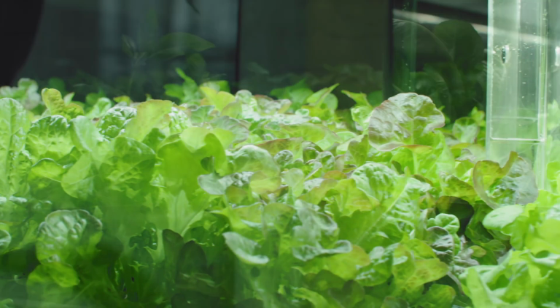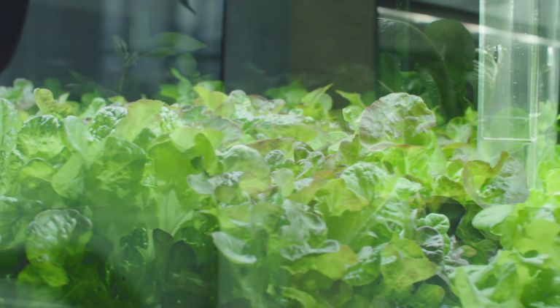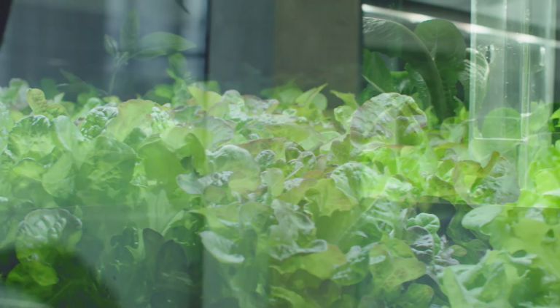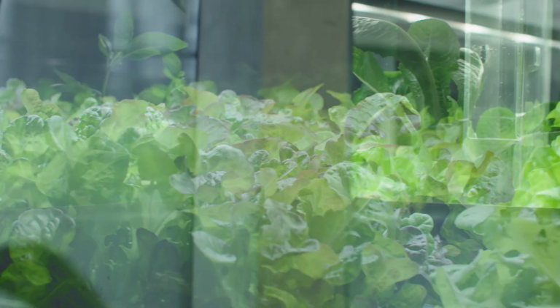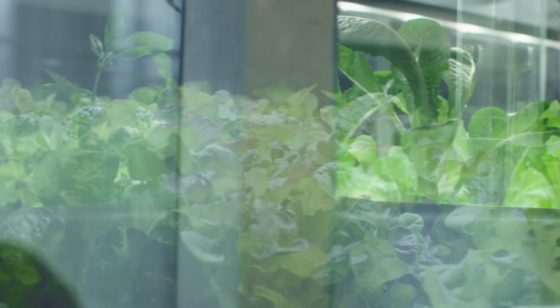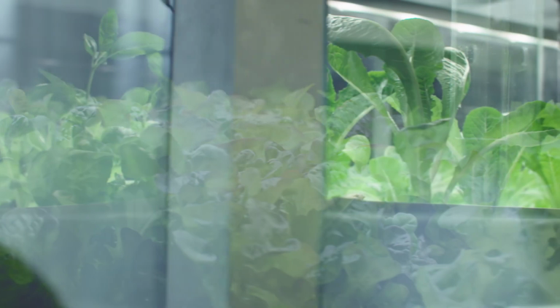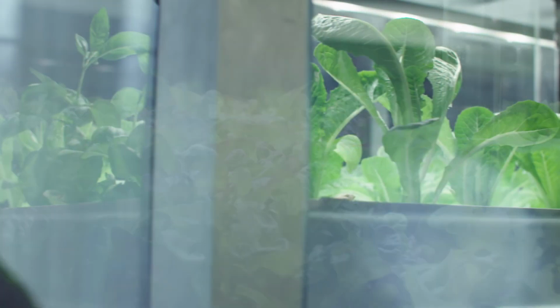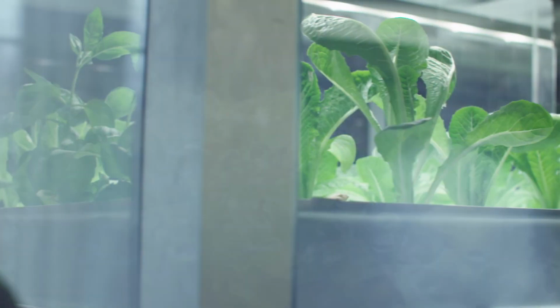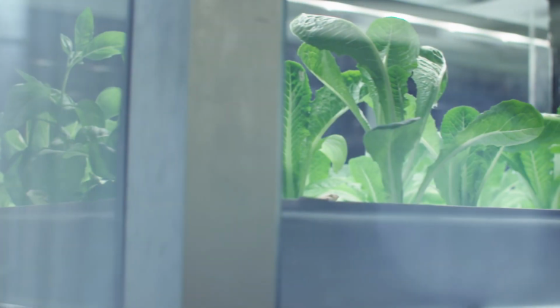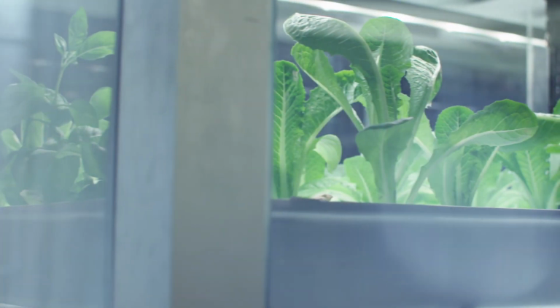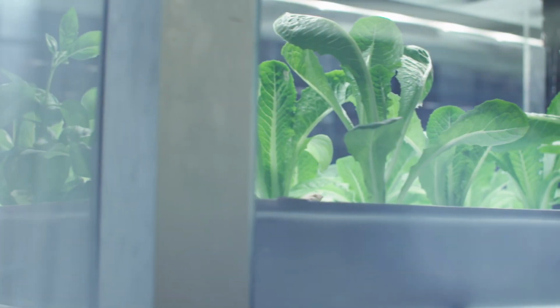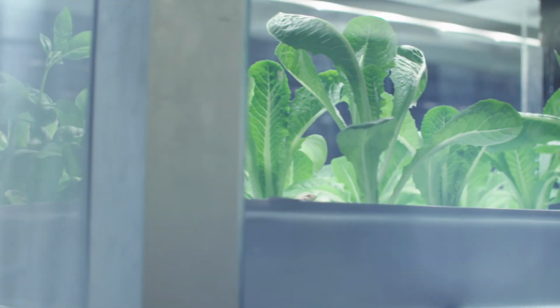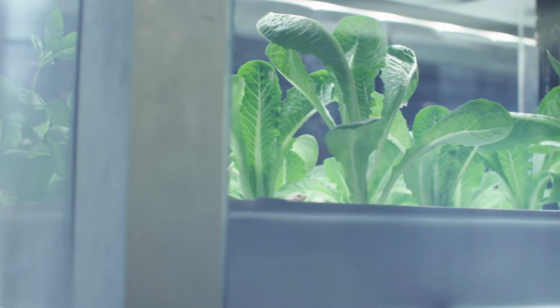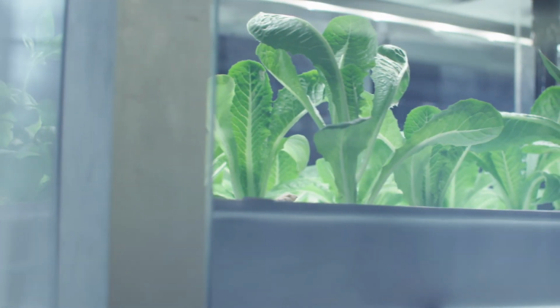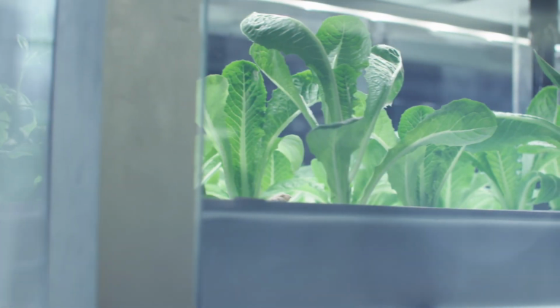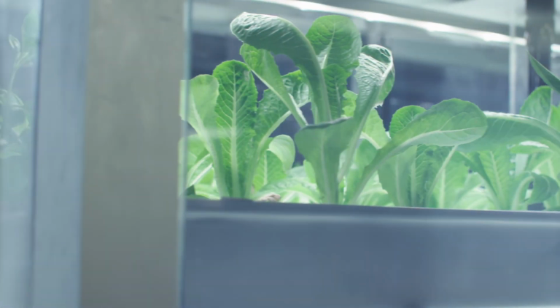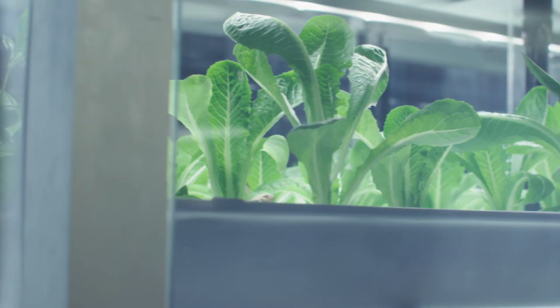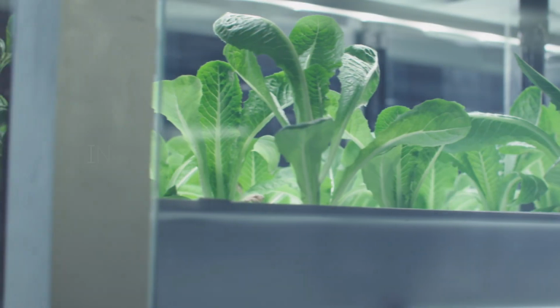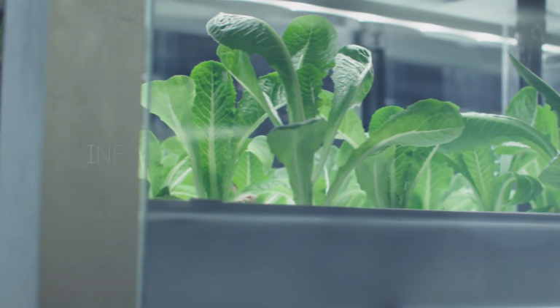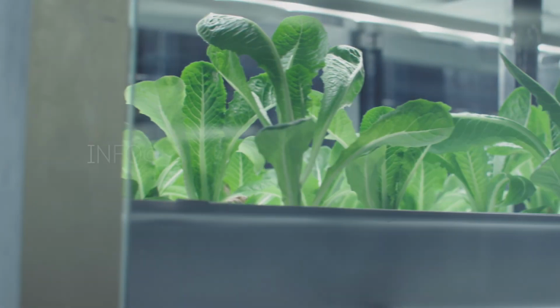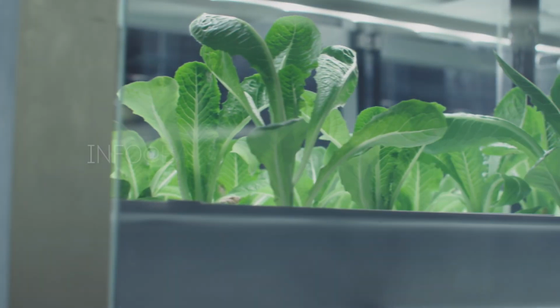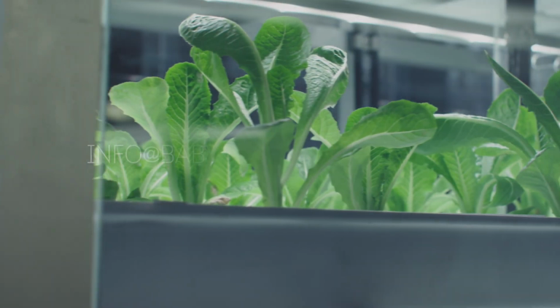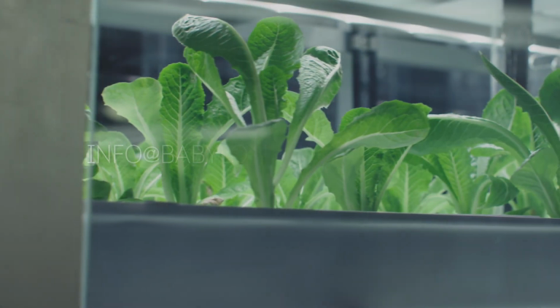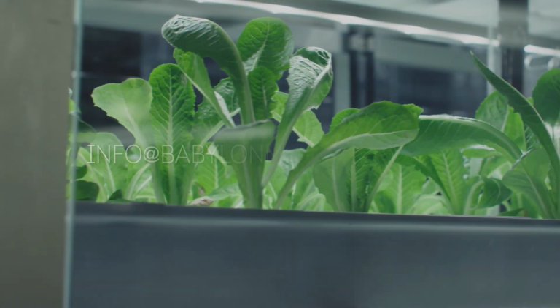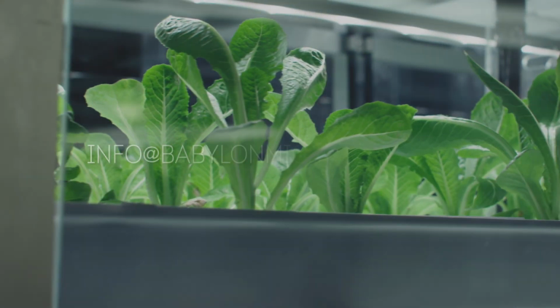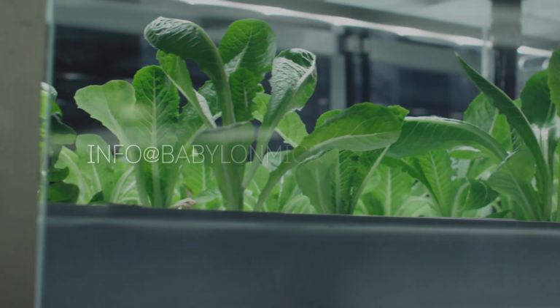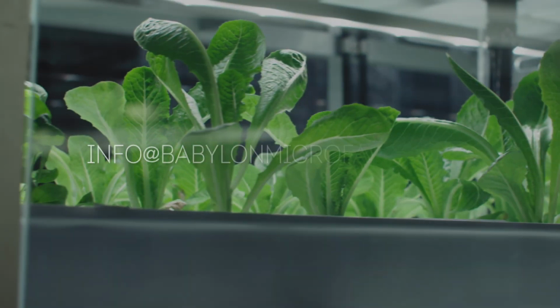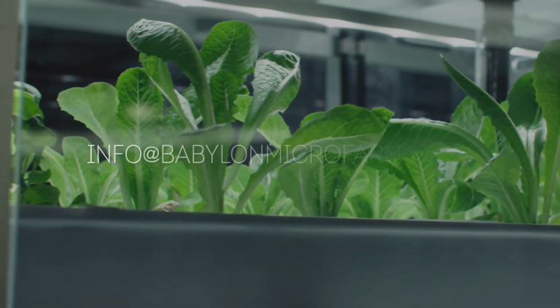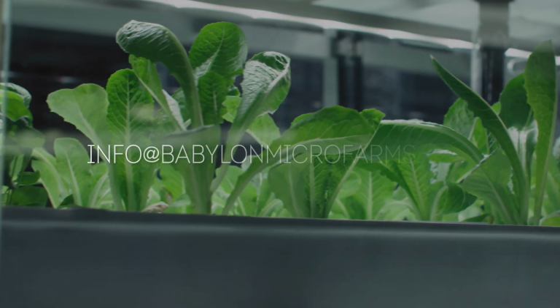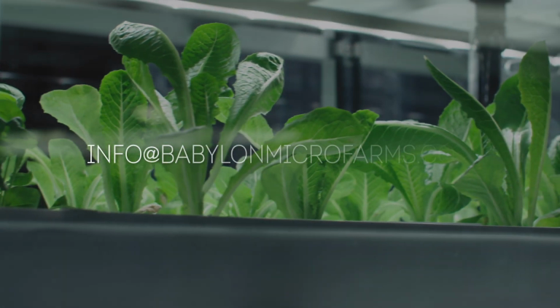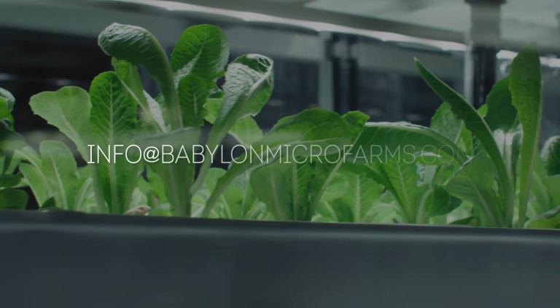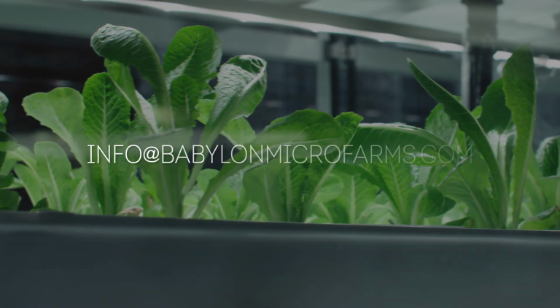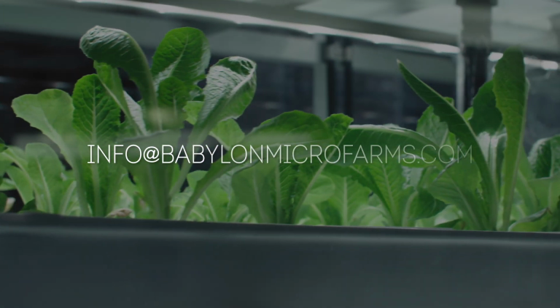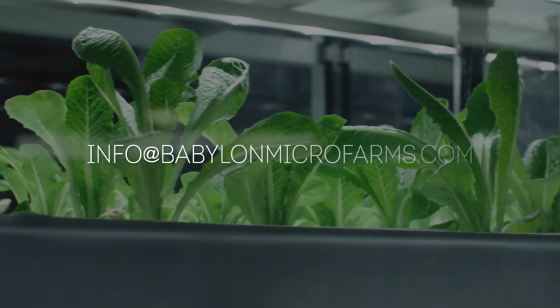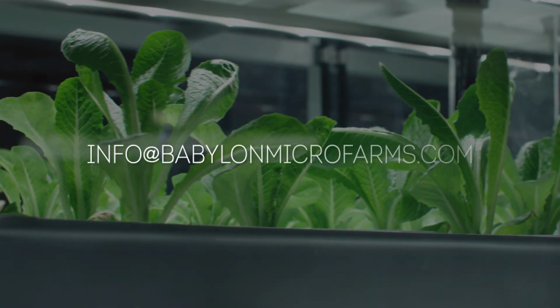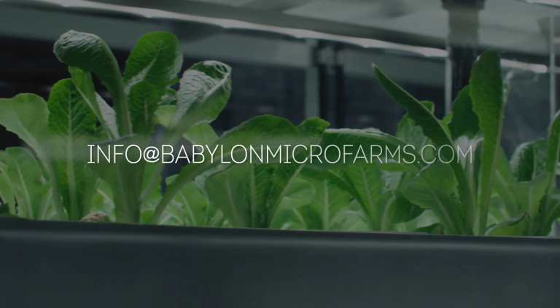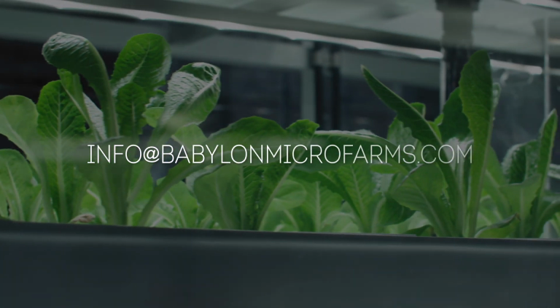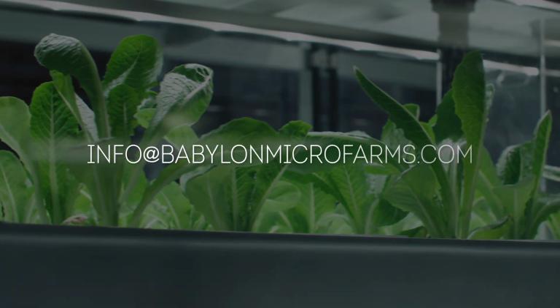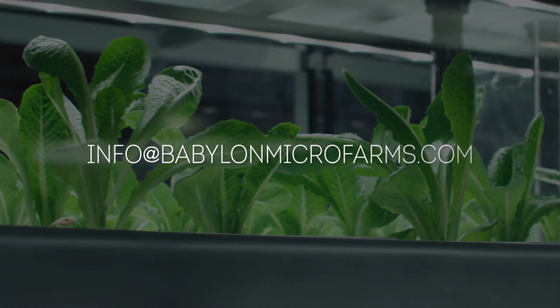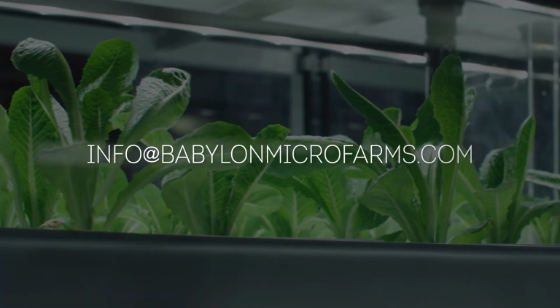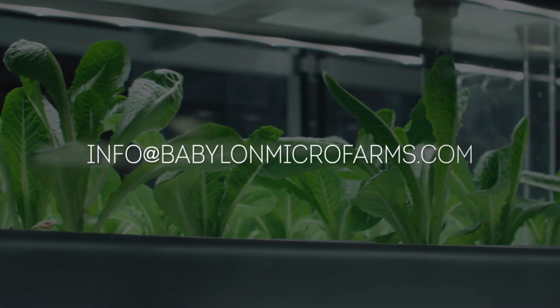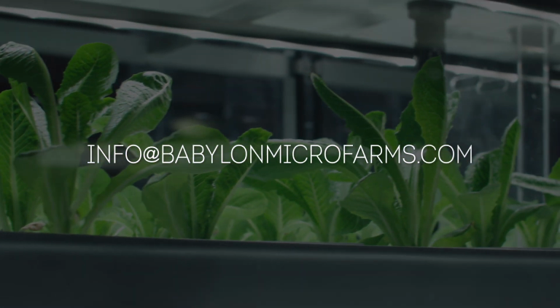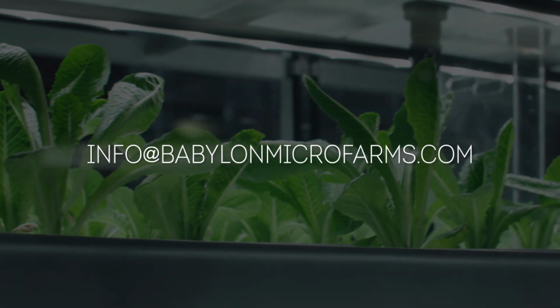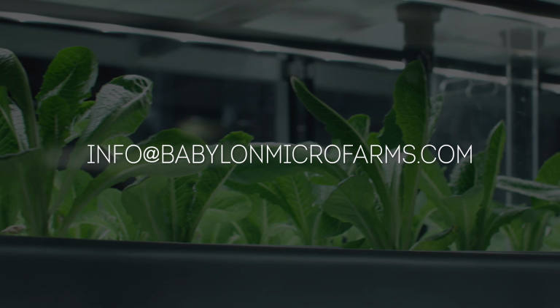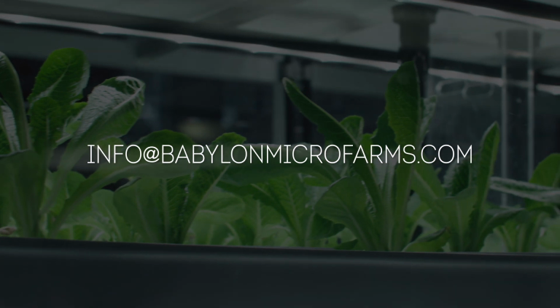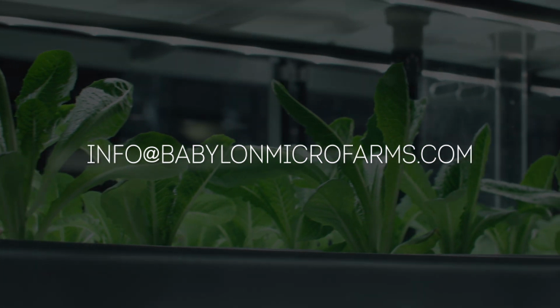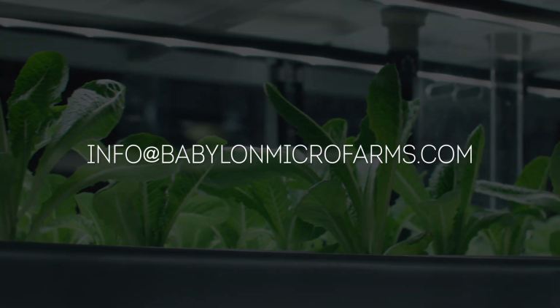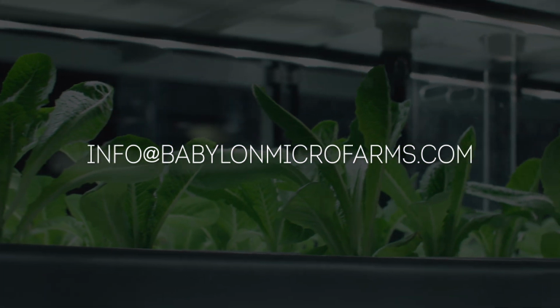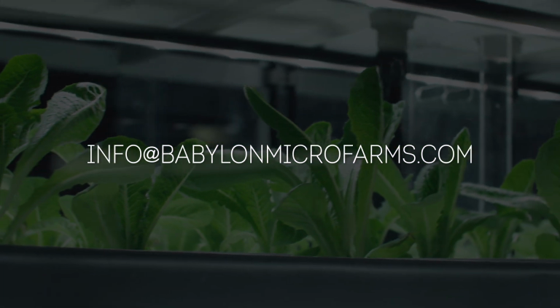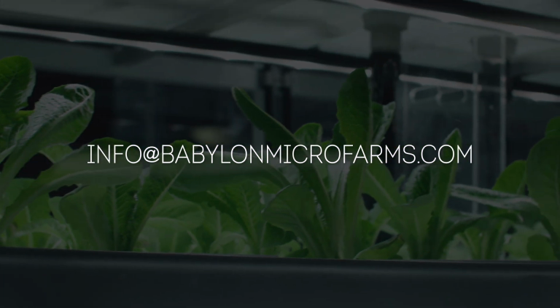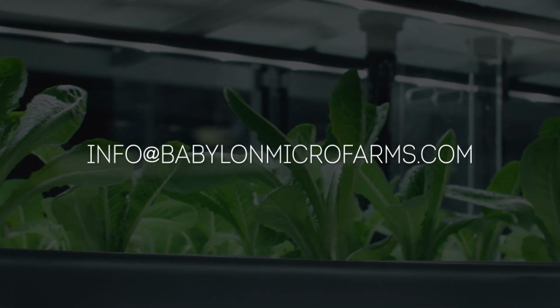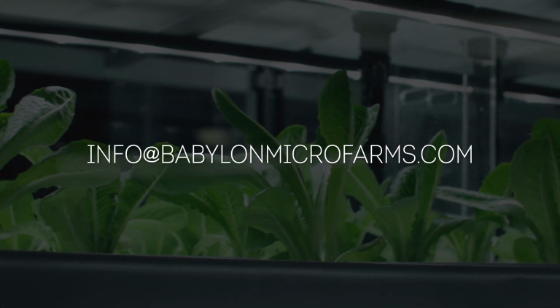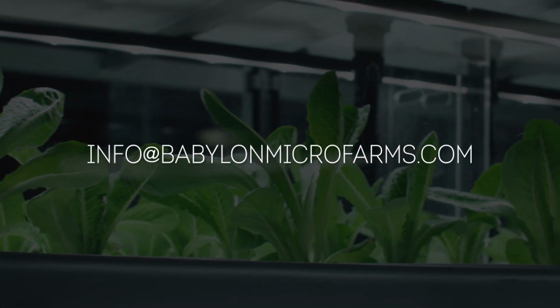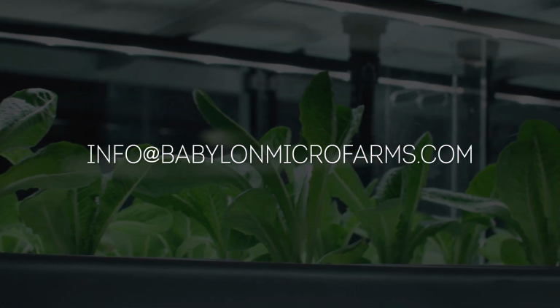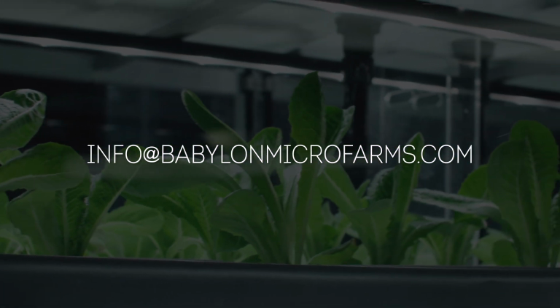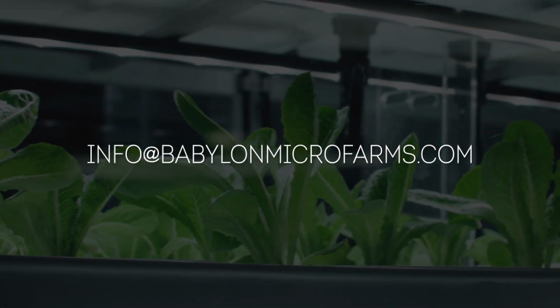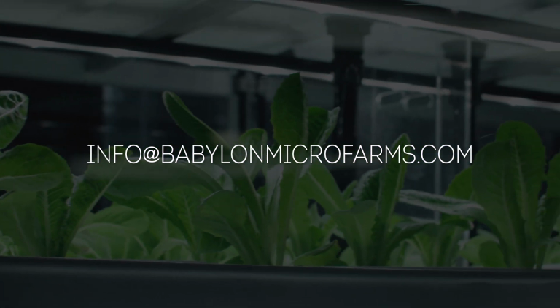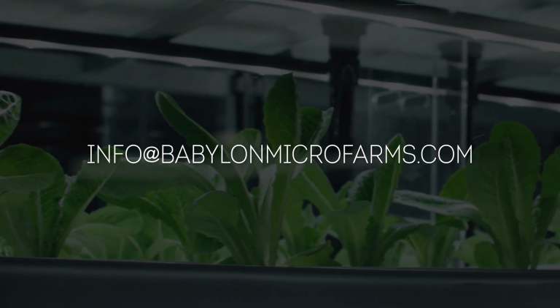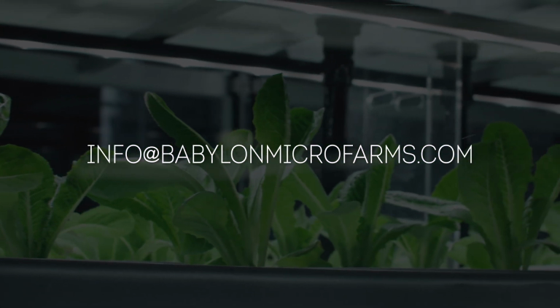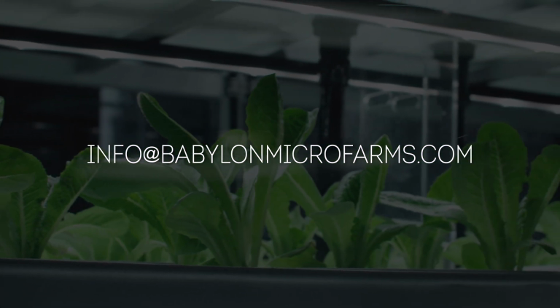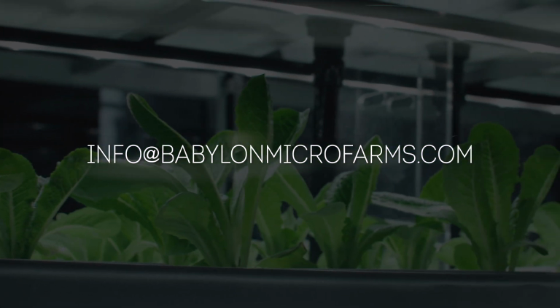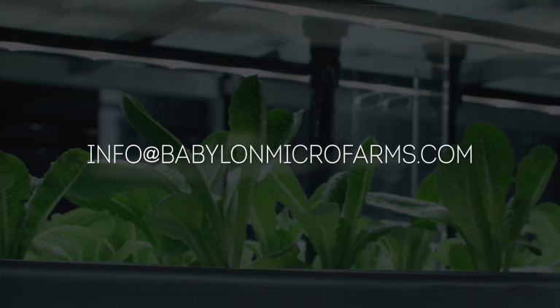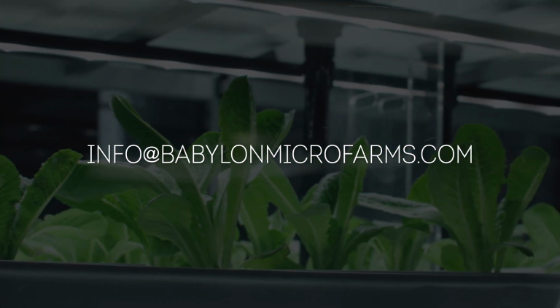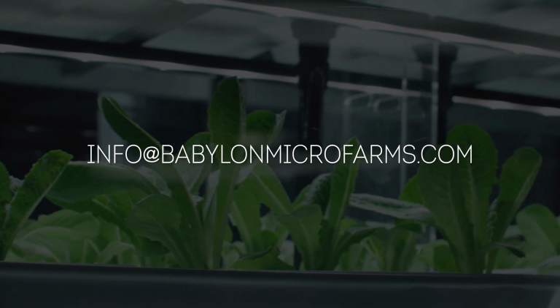Let us connect you with one of our team members. You can reach us at info@babylonmicrofarms.com.